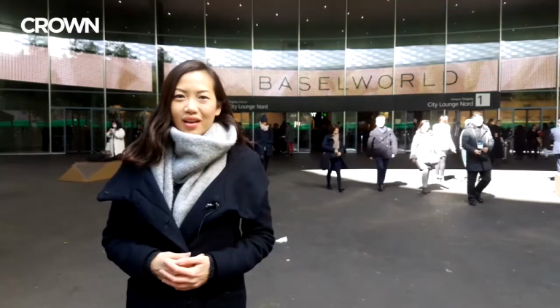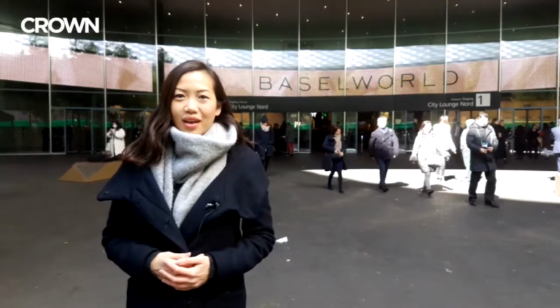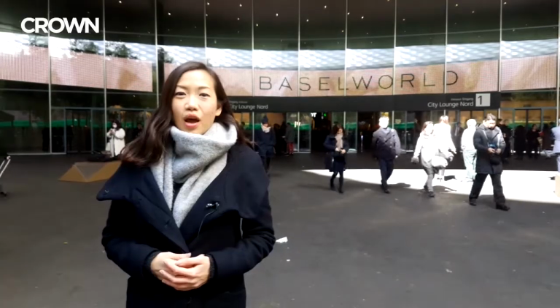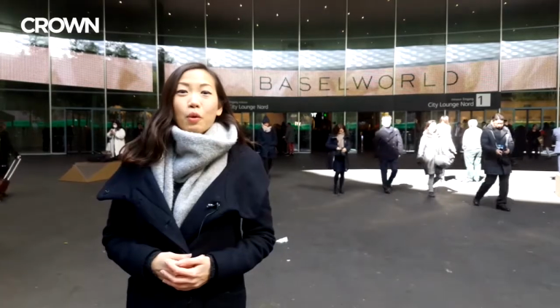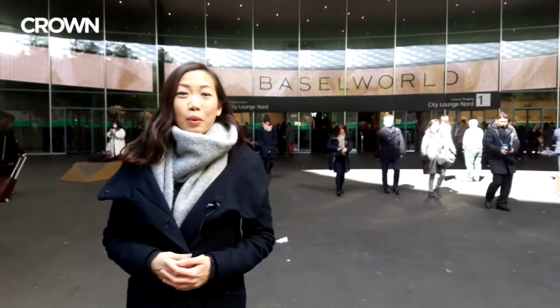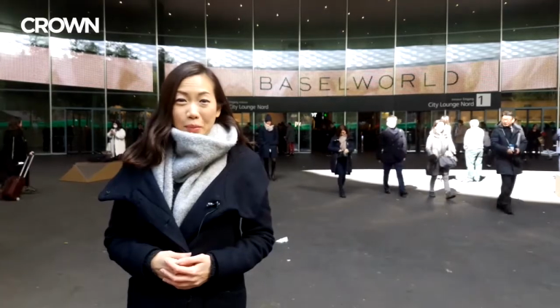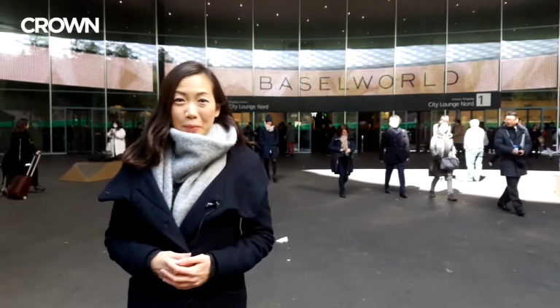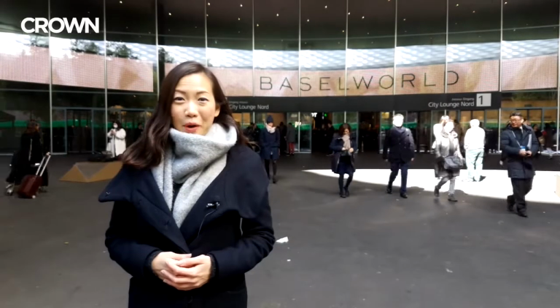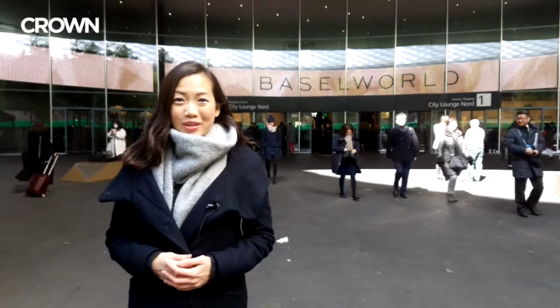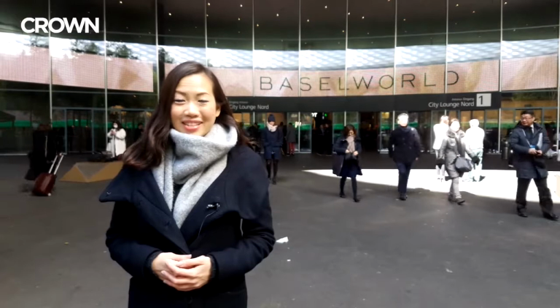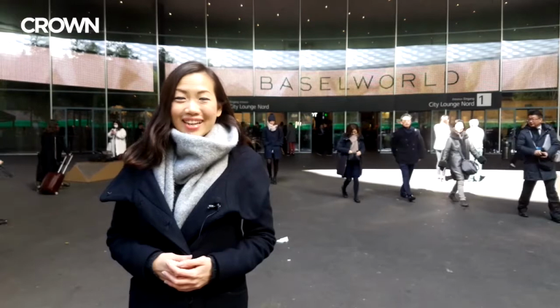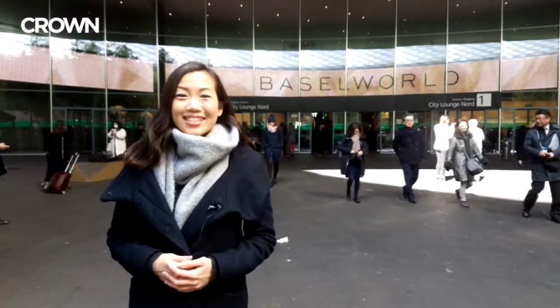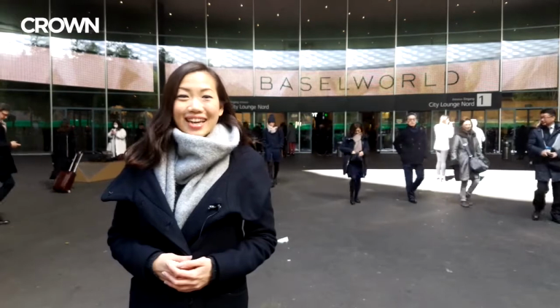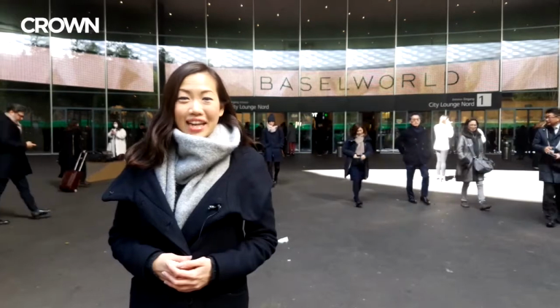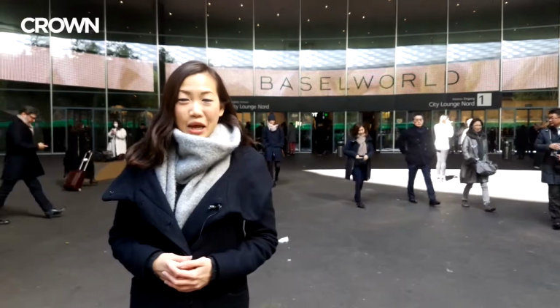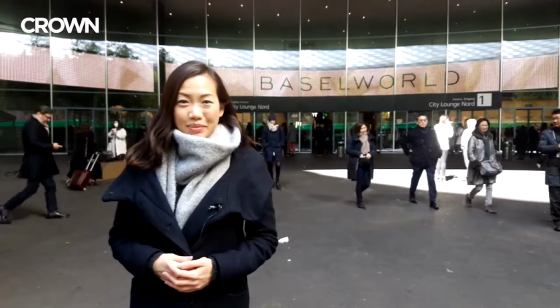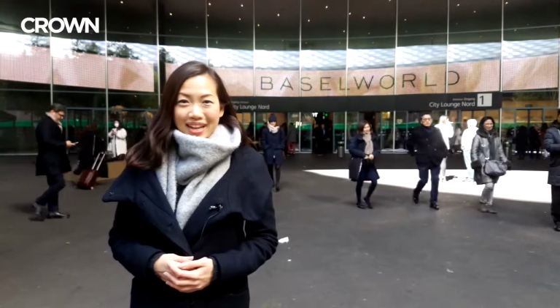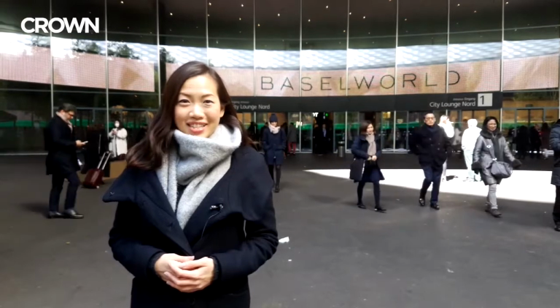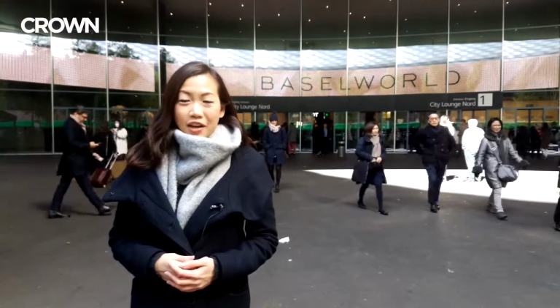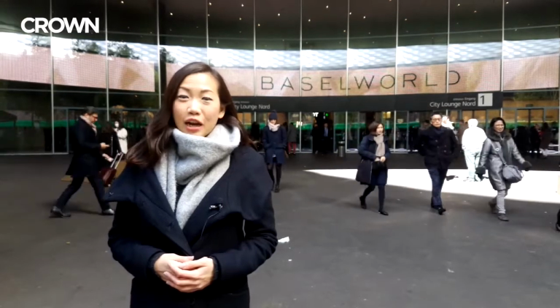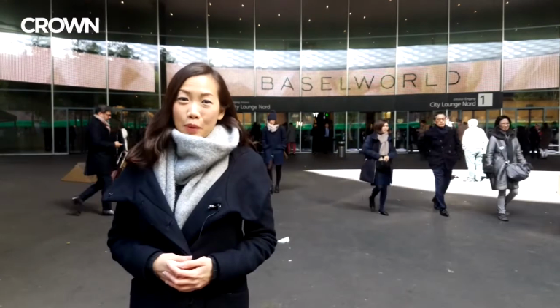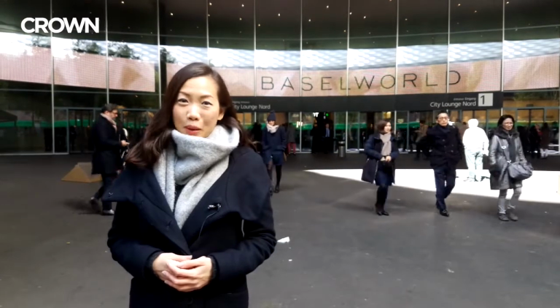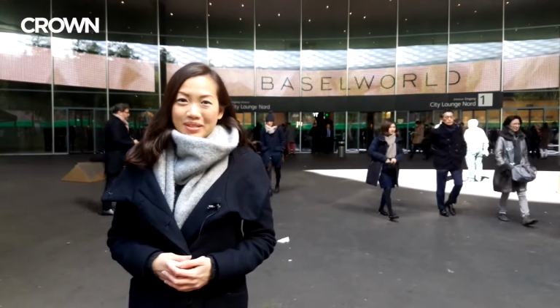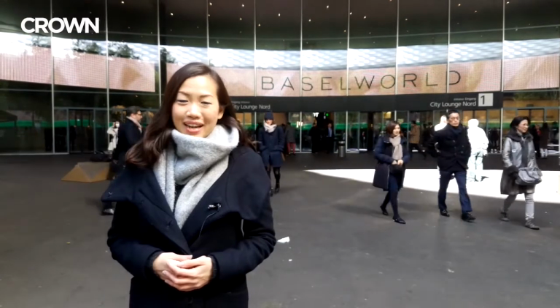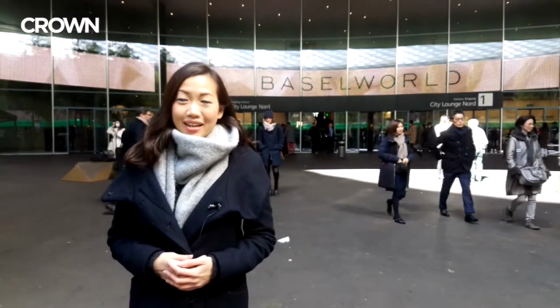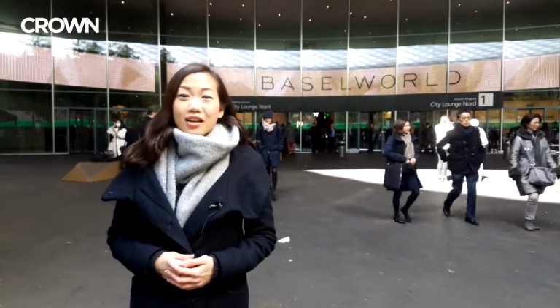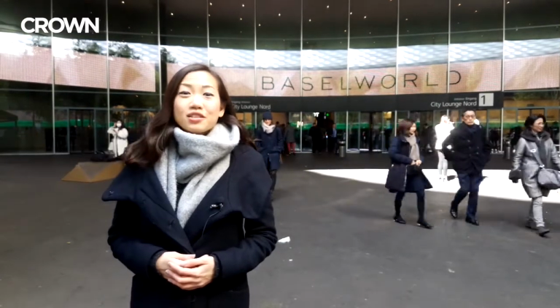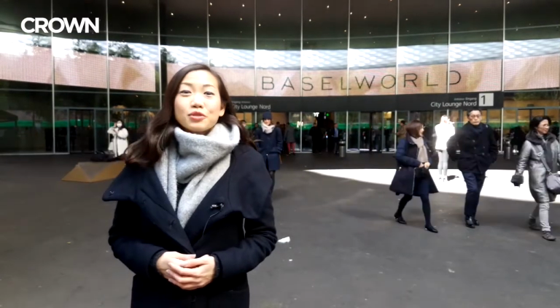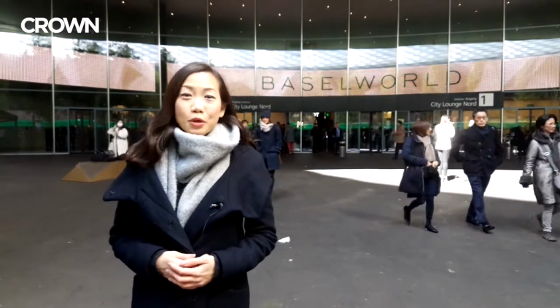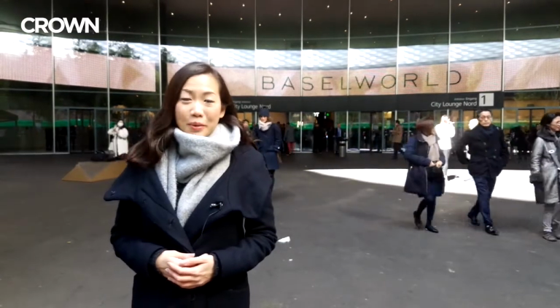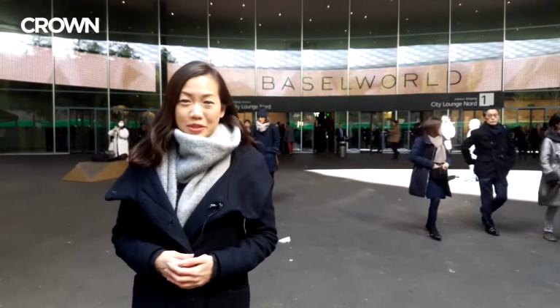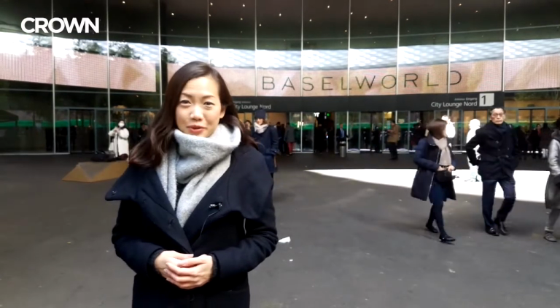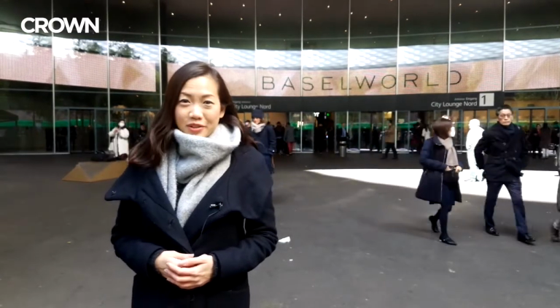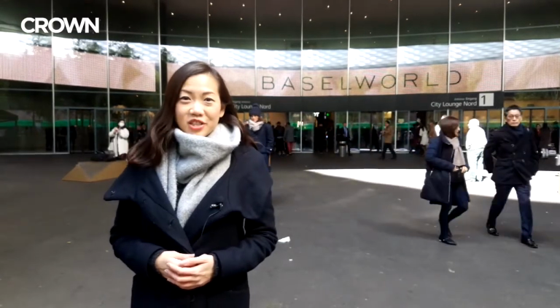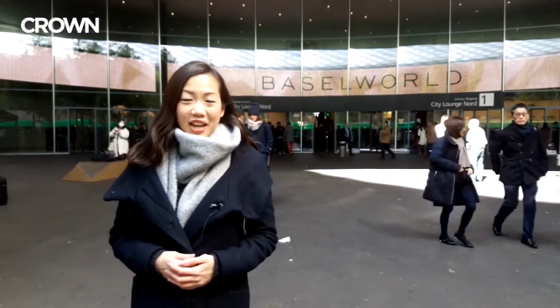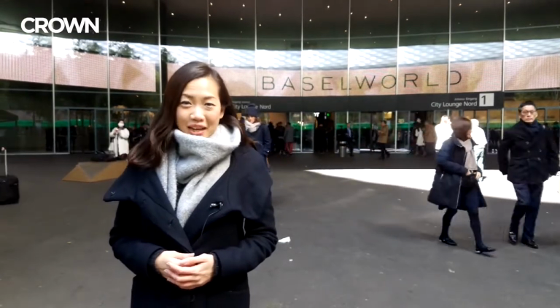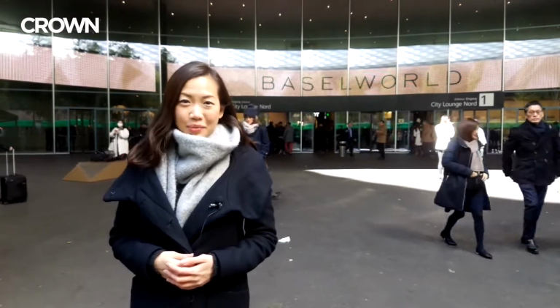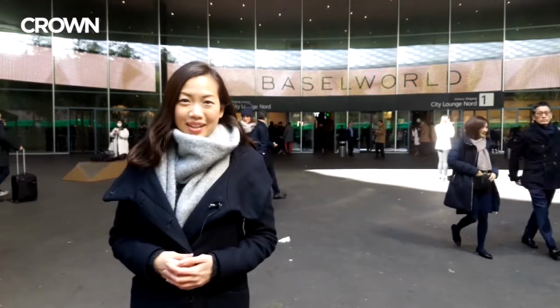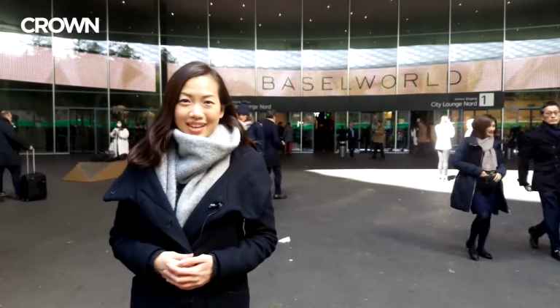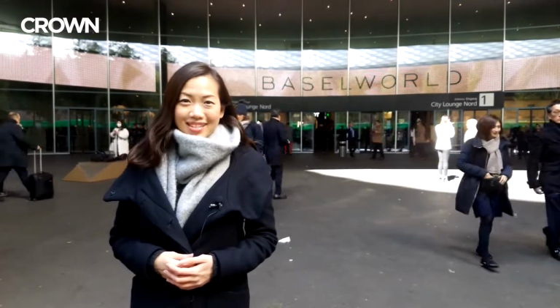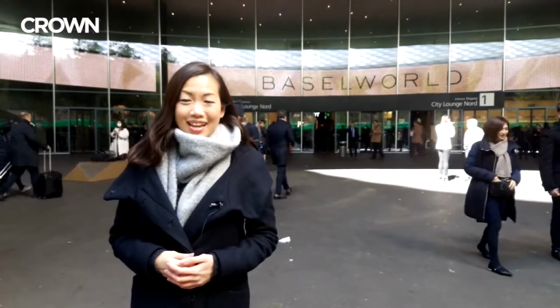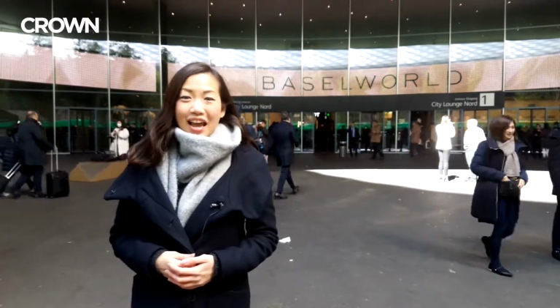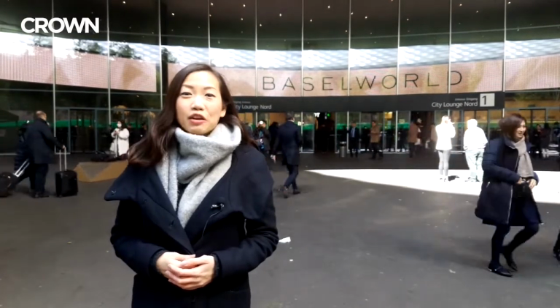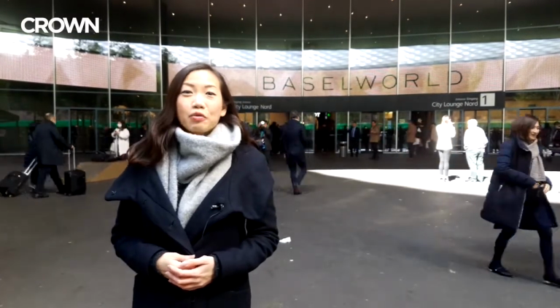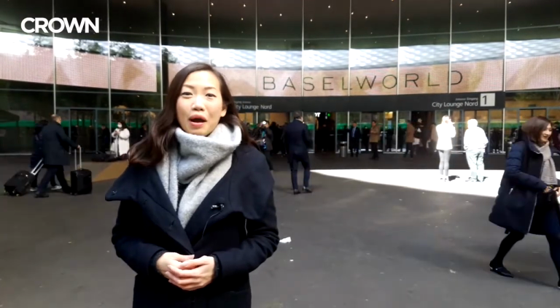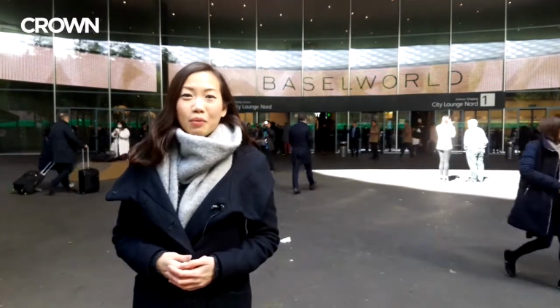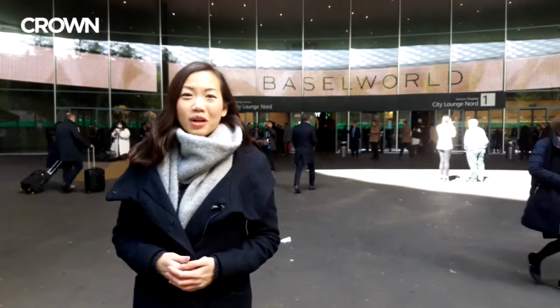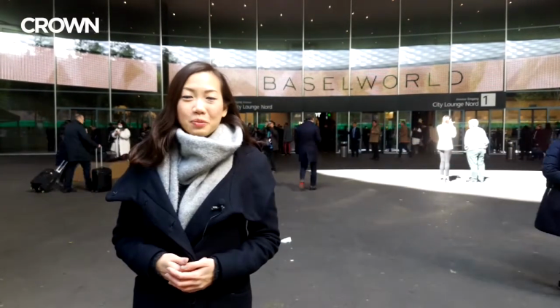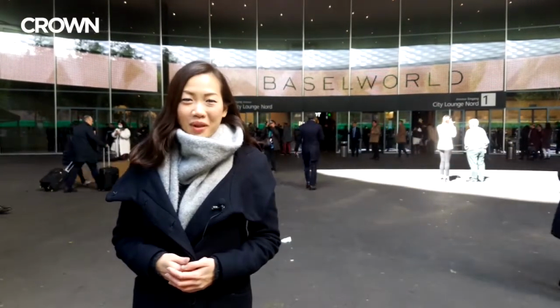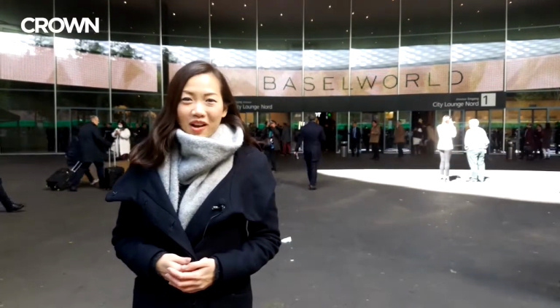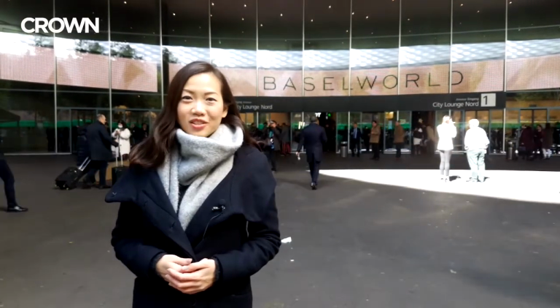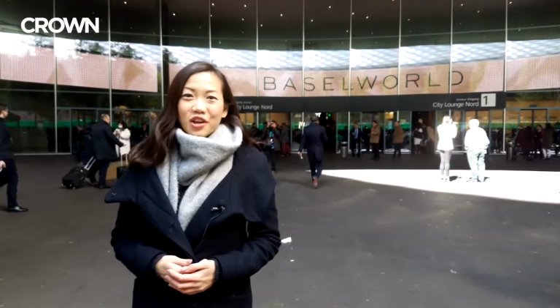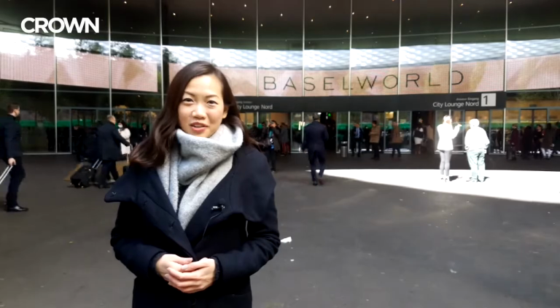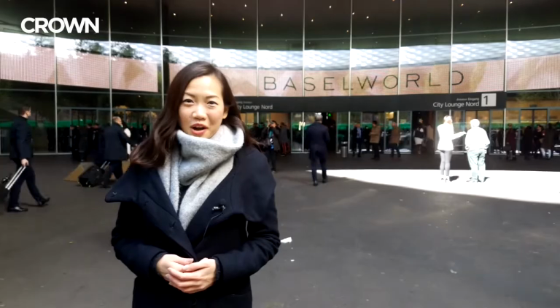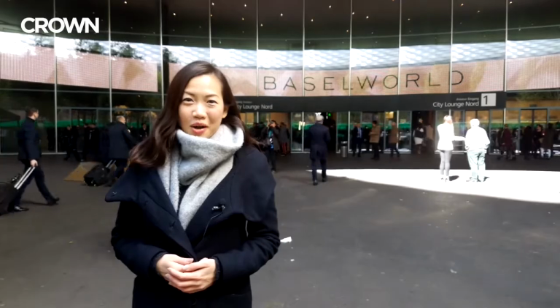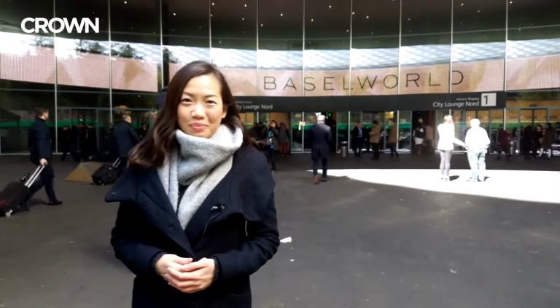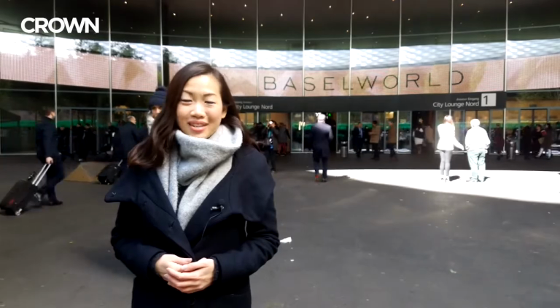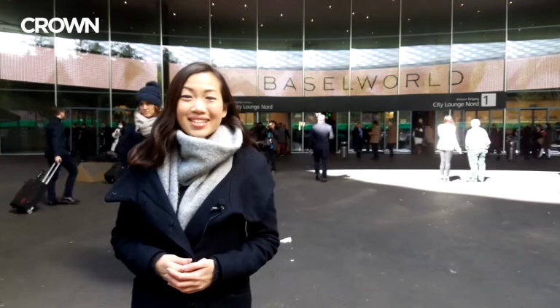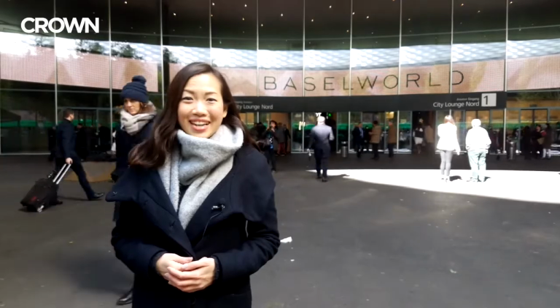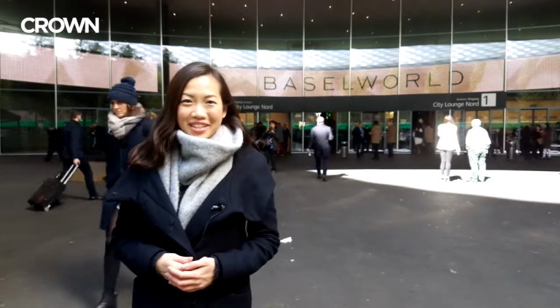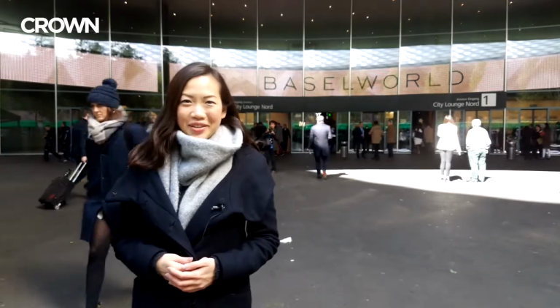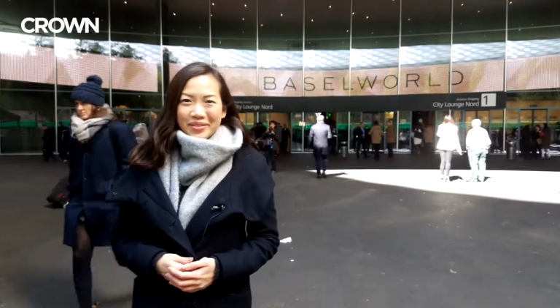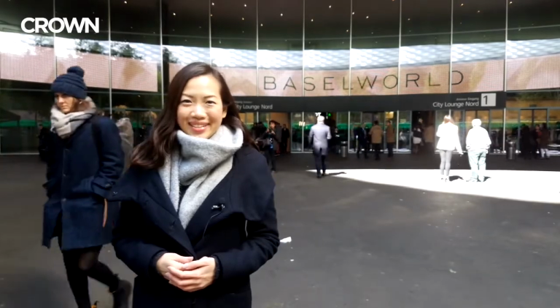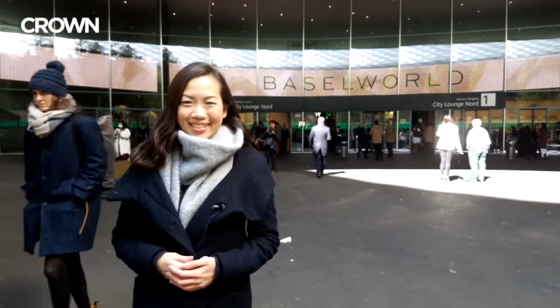We'll be posting daily updates on our website, so do be sure to check in with us at crownwatchblog.com. Stay tuned. Bye.